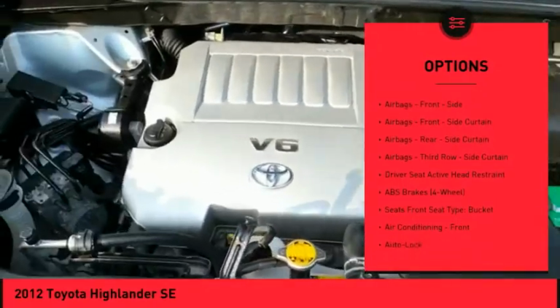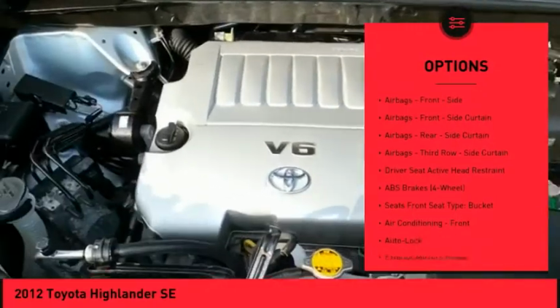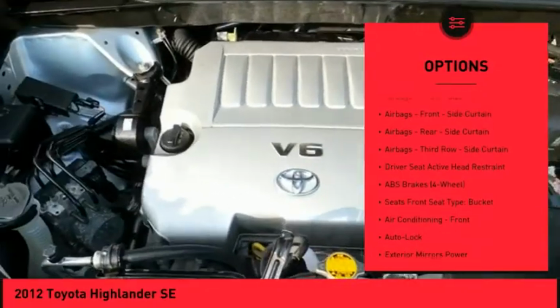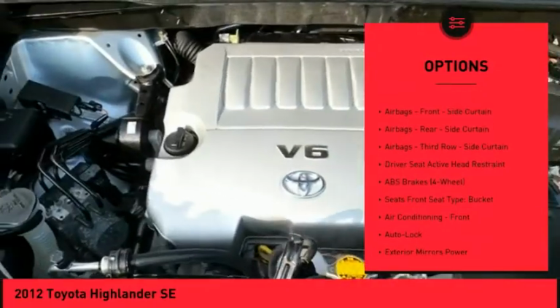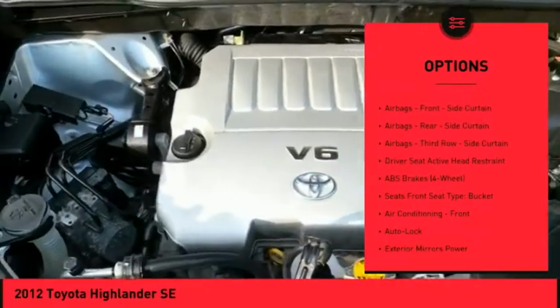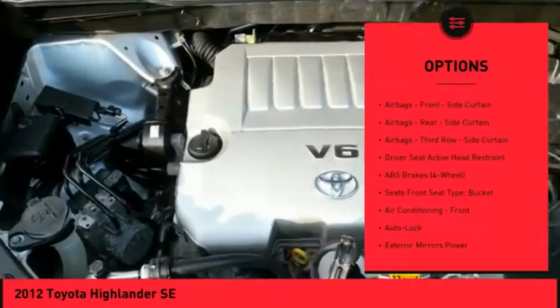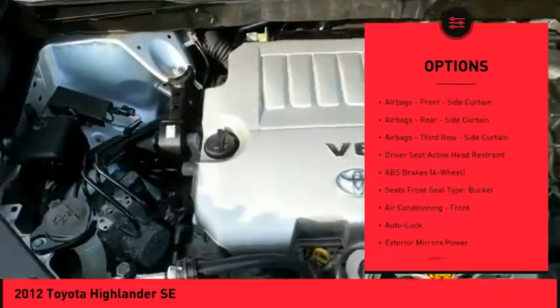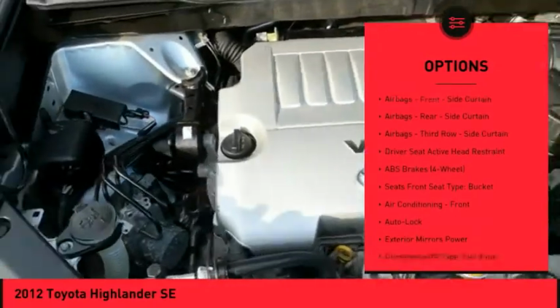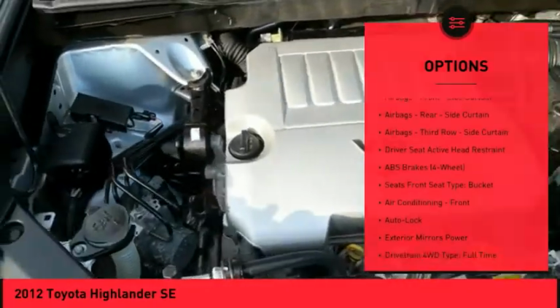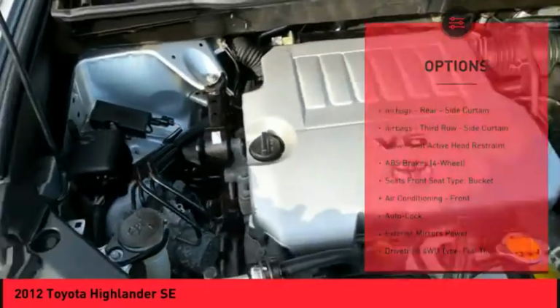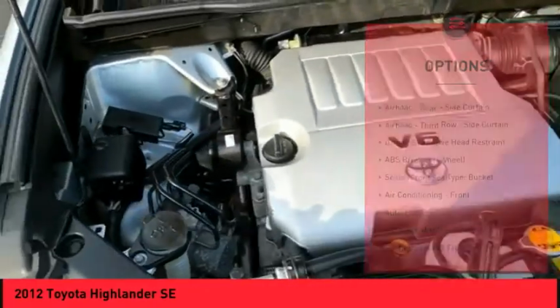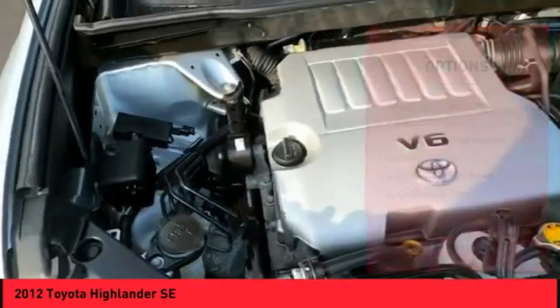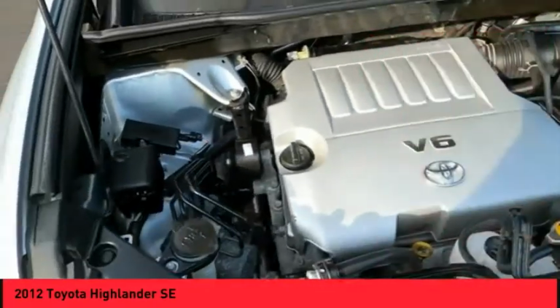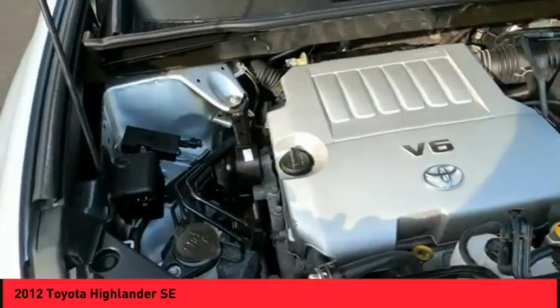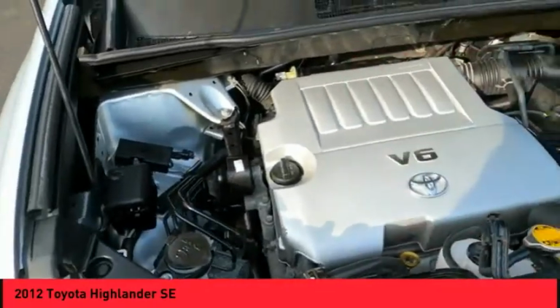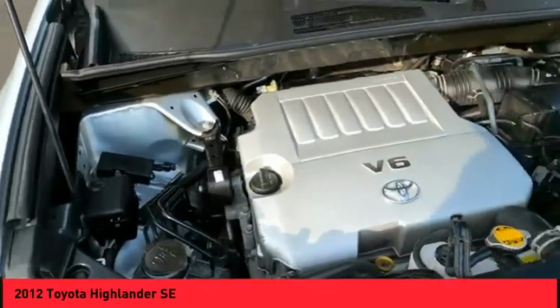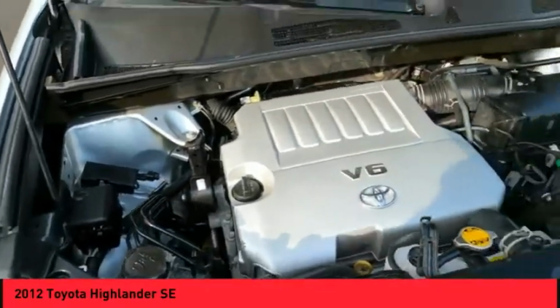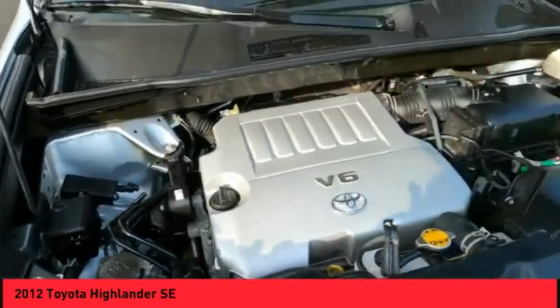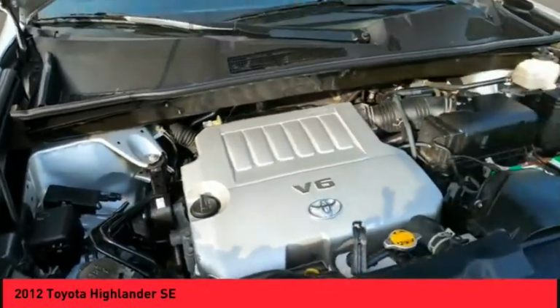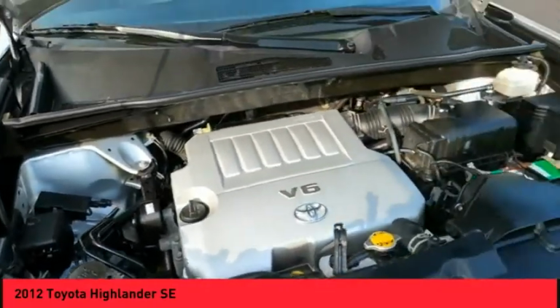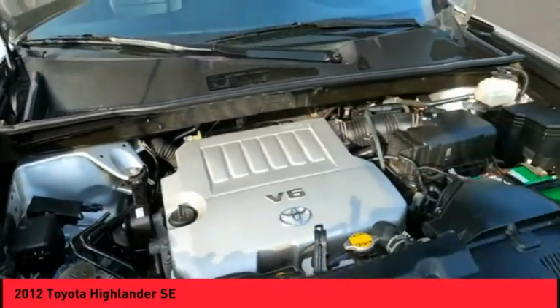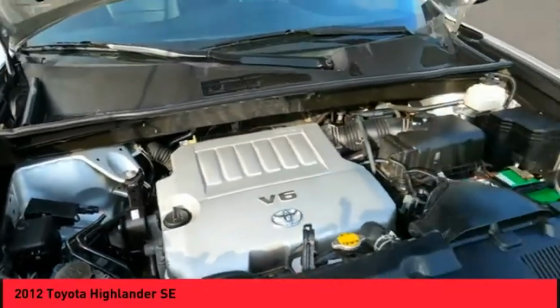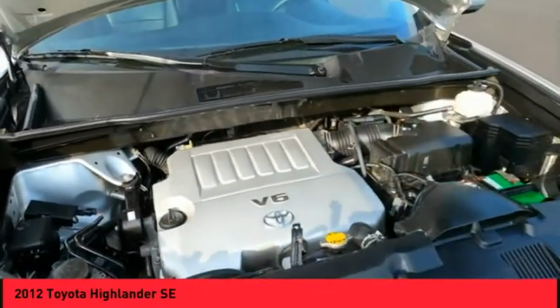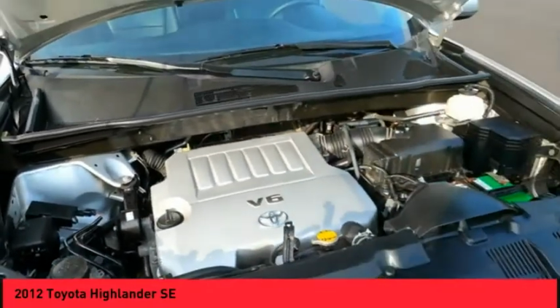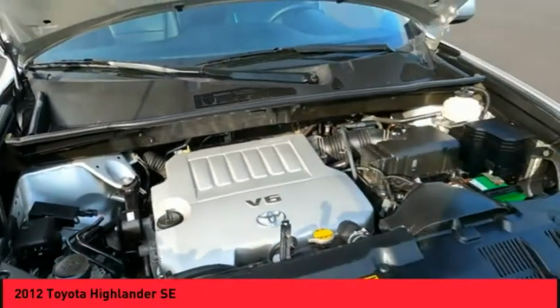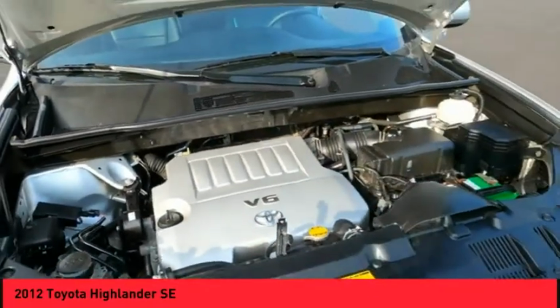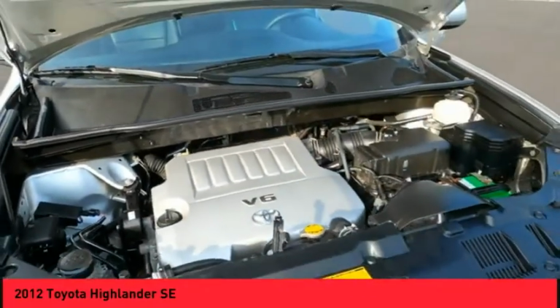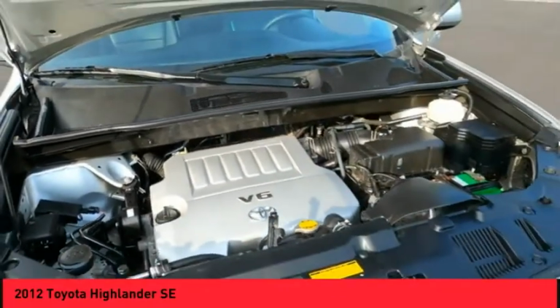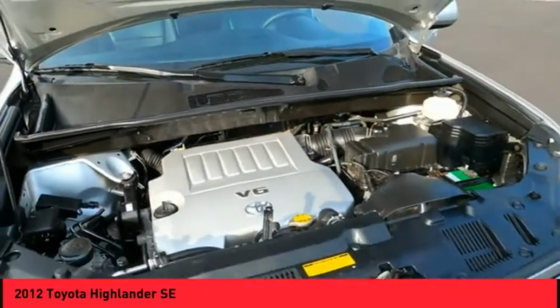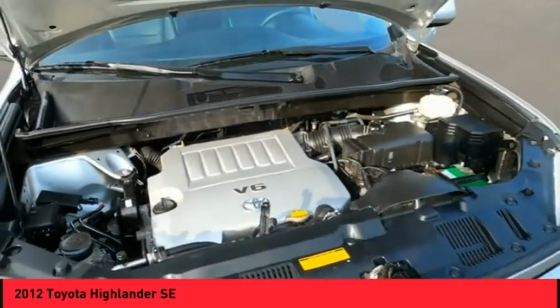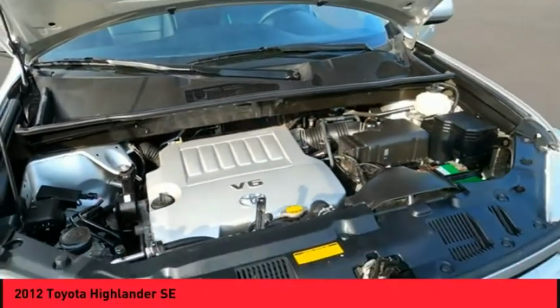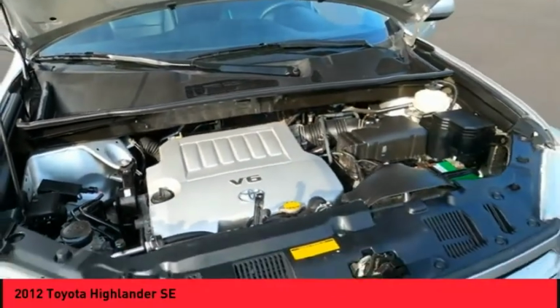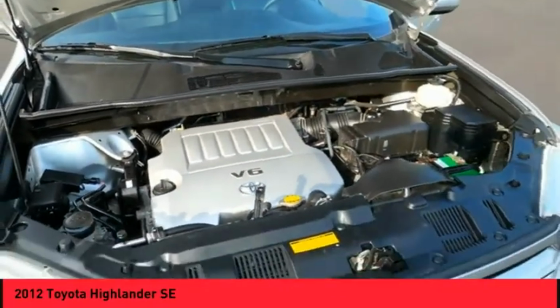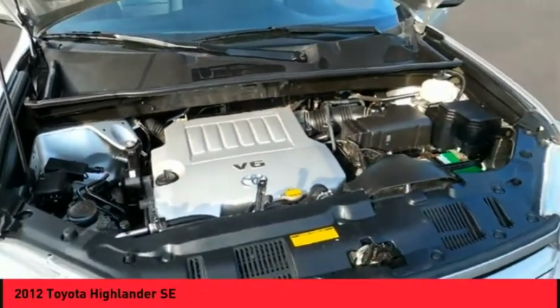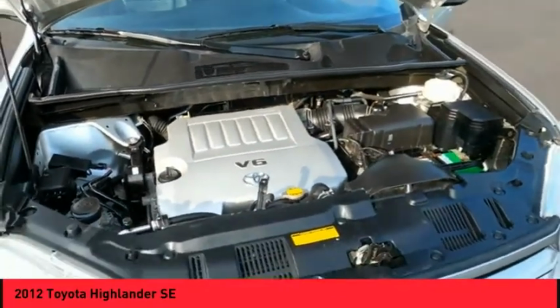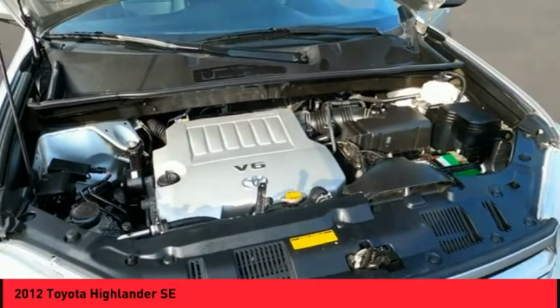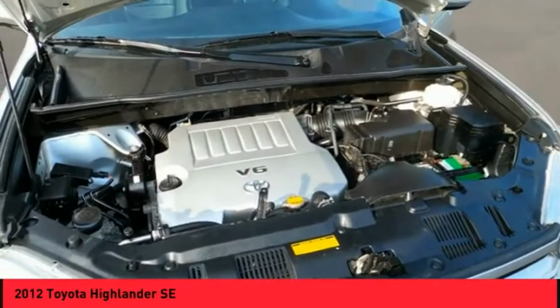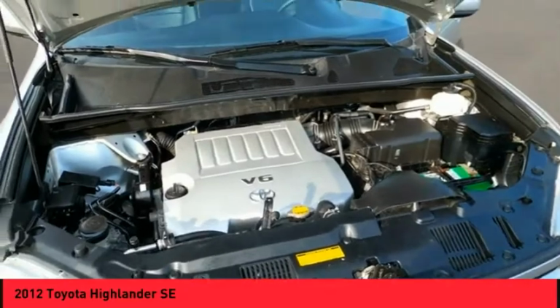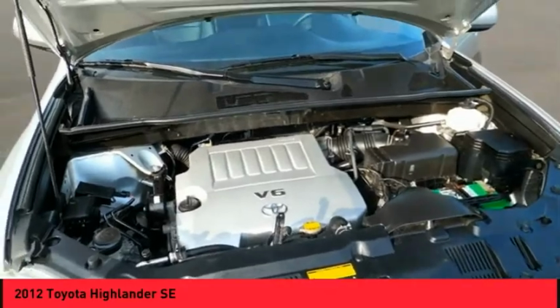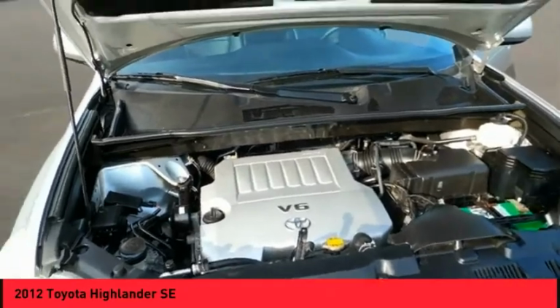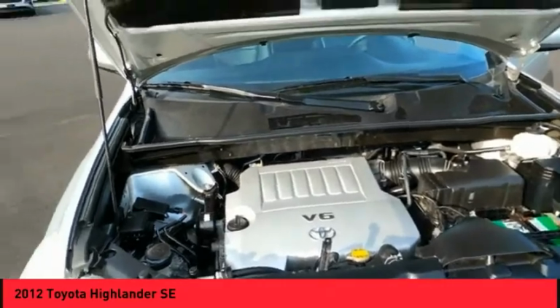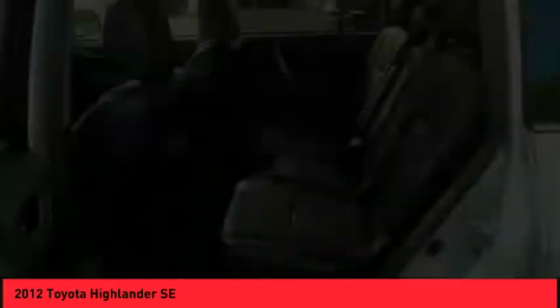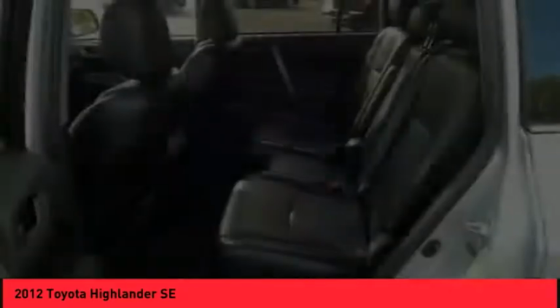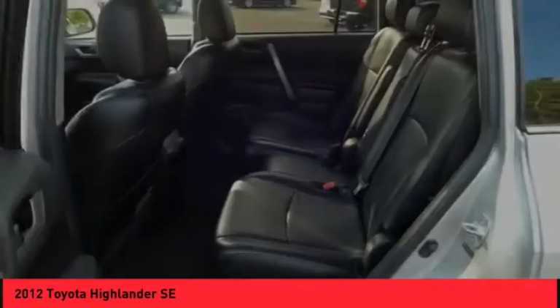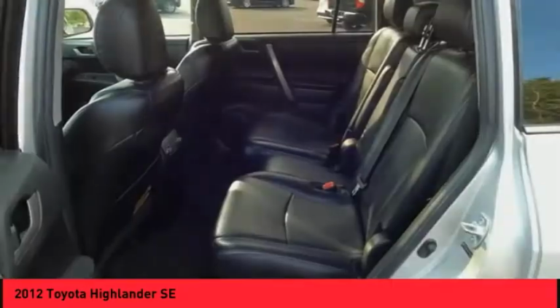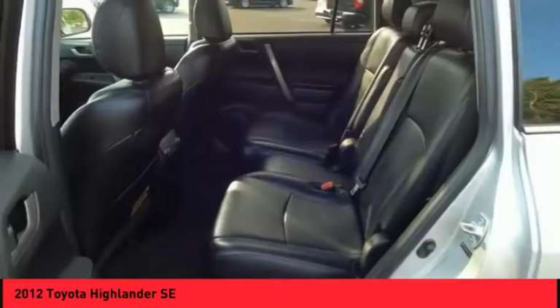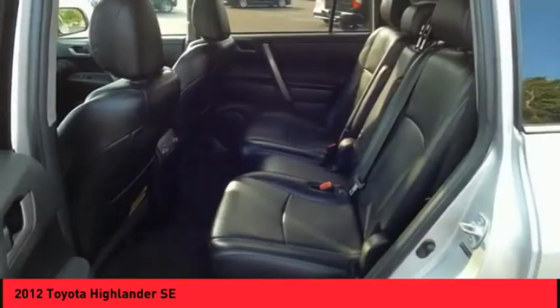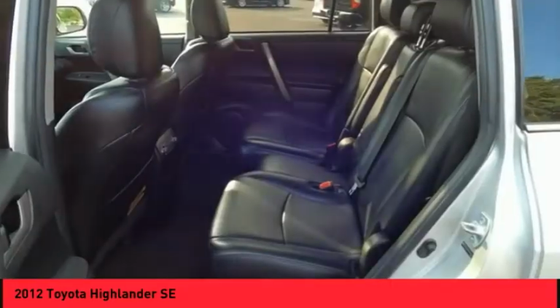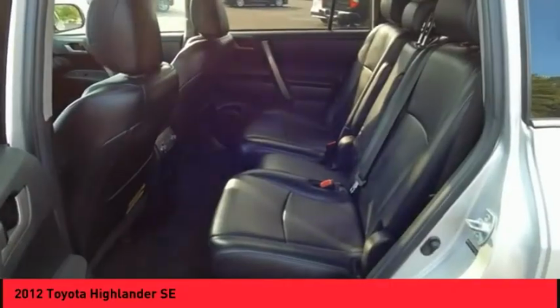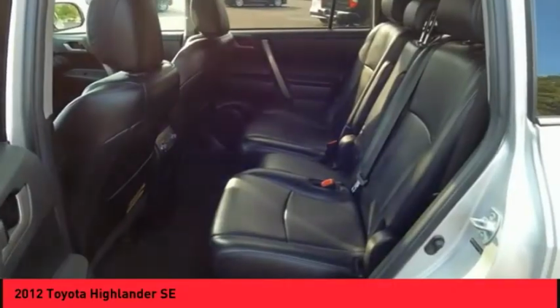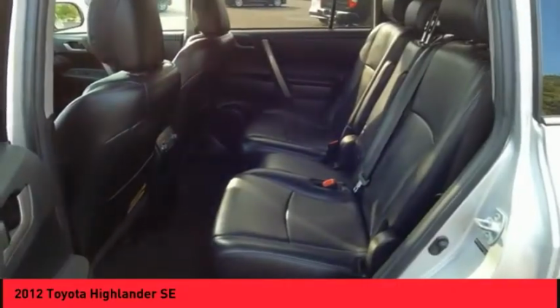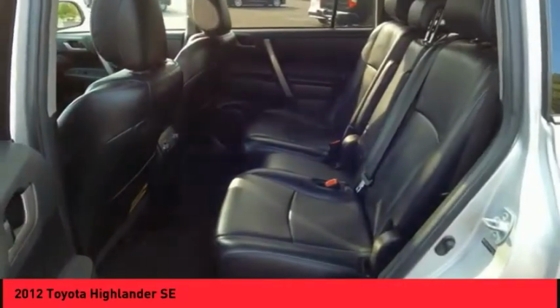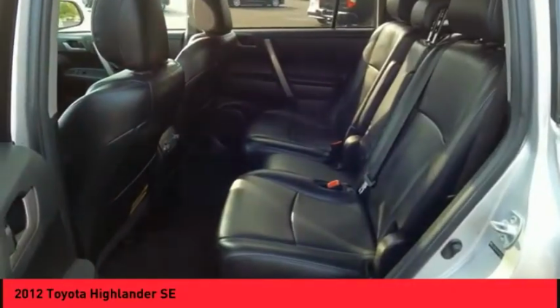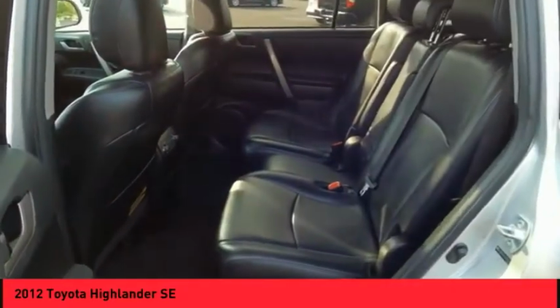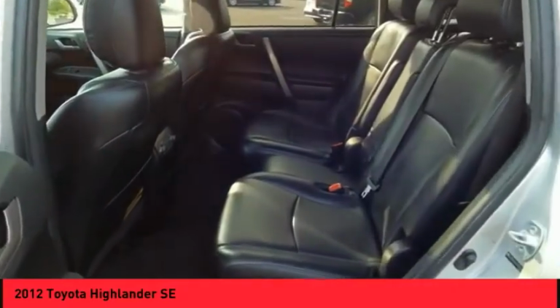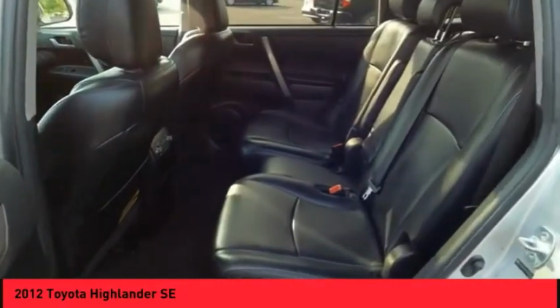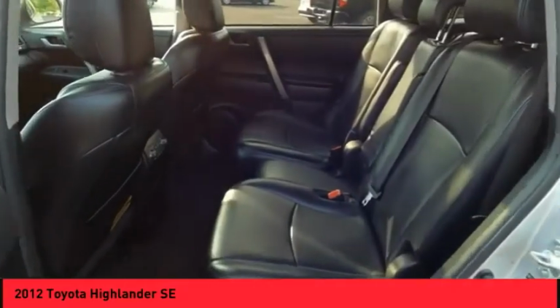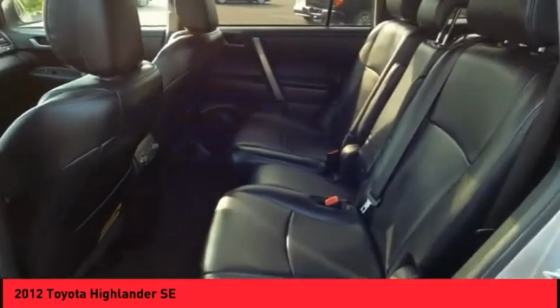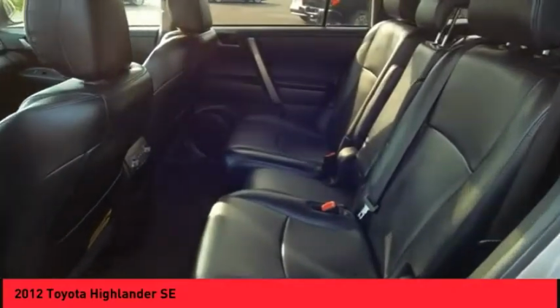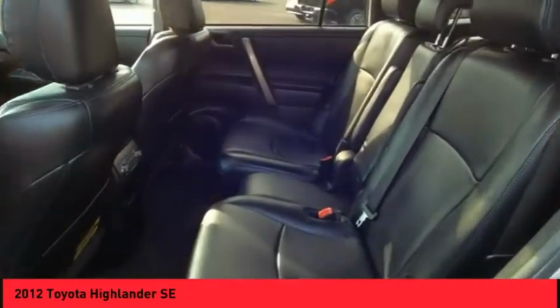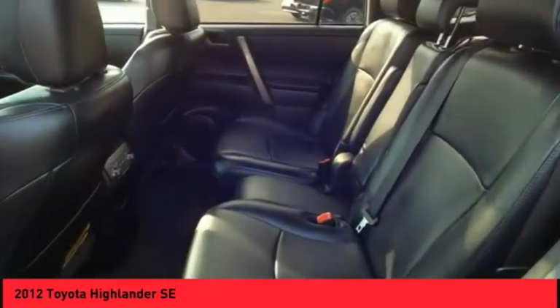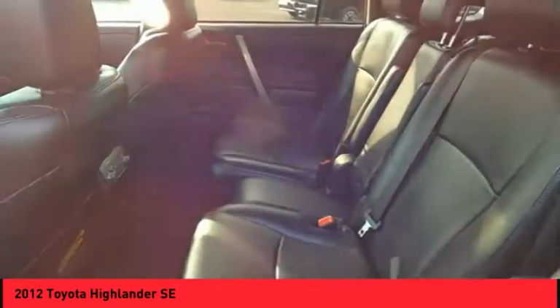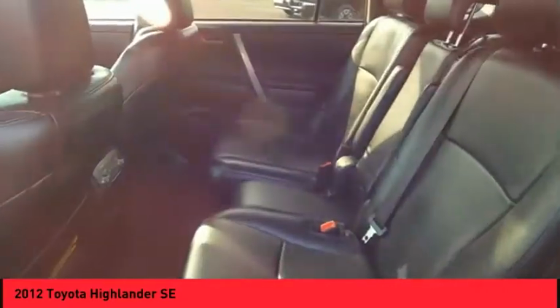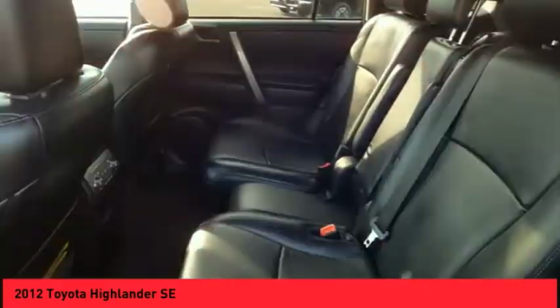Airbags — driver and knee — cruise control, cargo area 12-volt power outlet, child safety locks, tachometer.